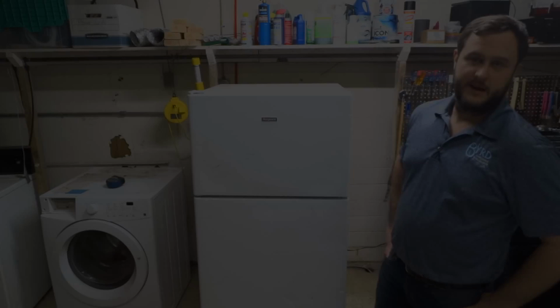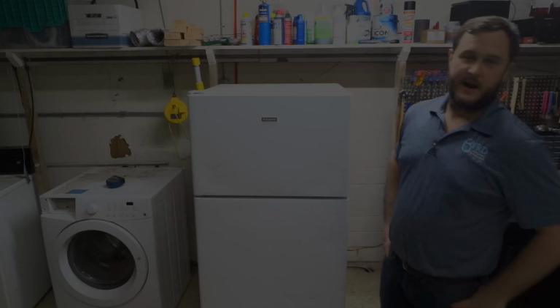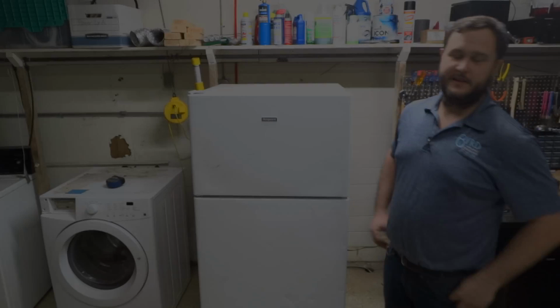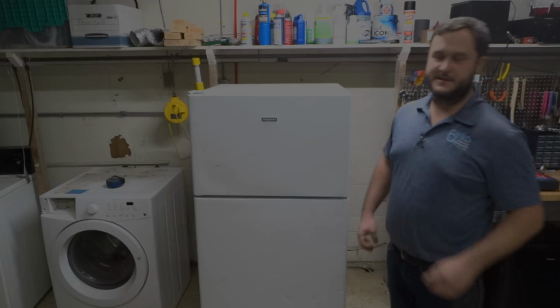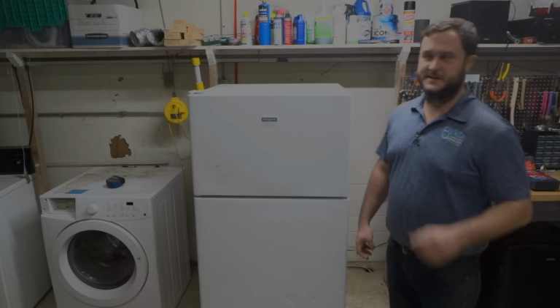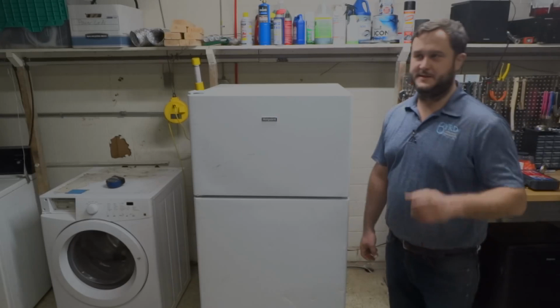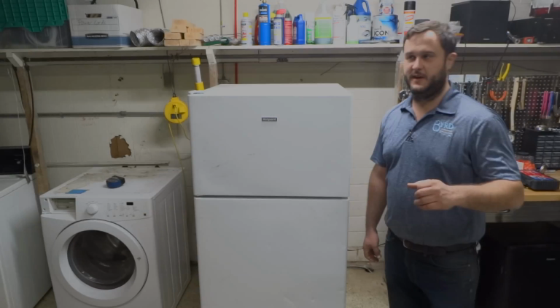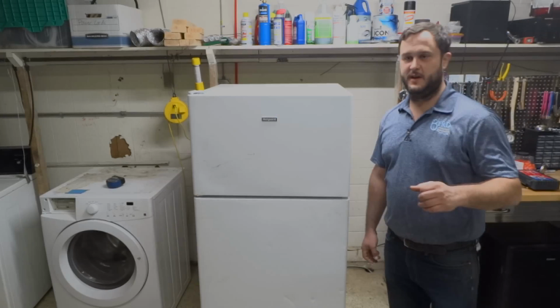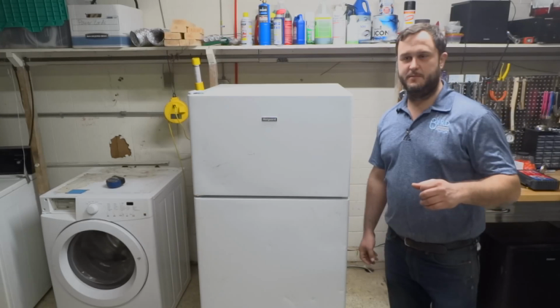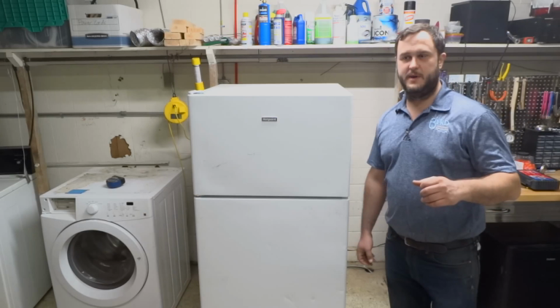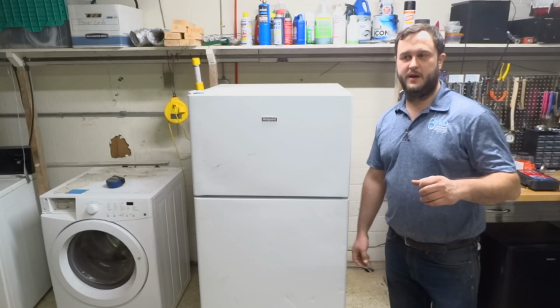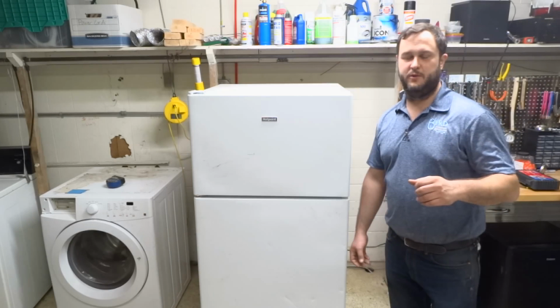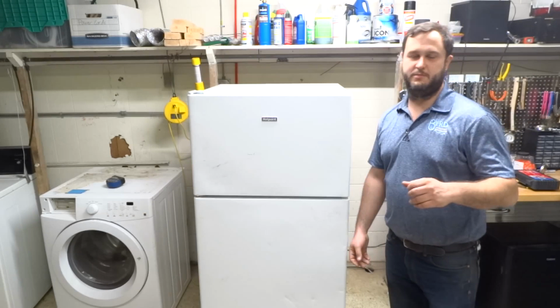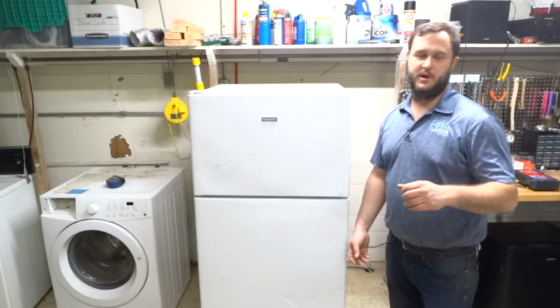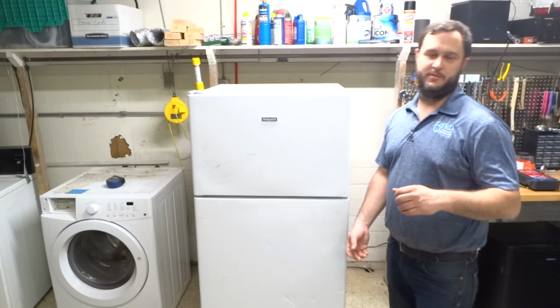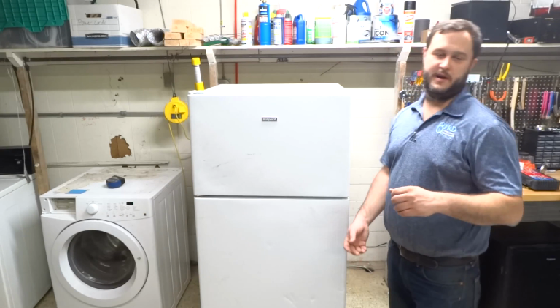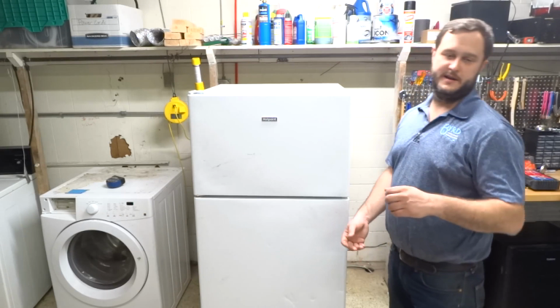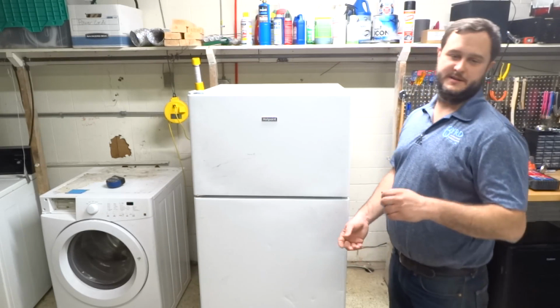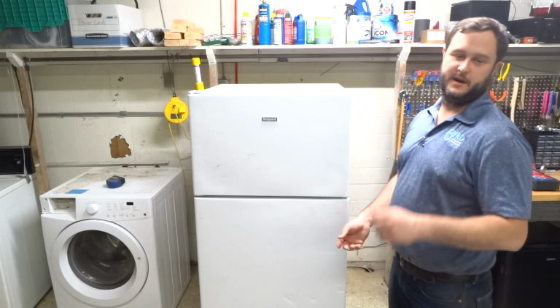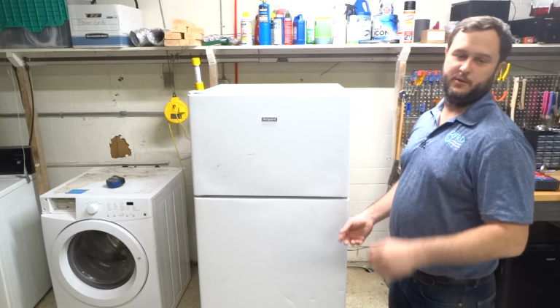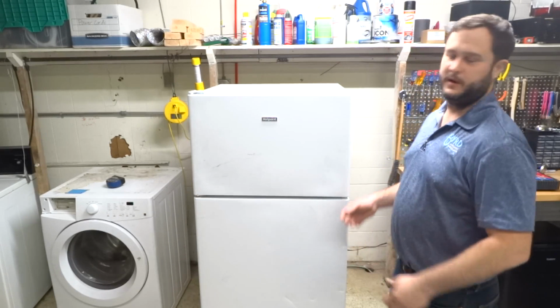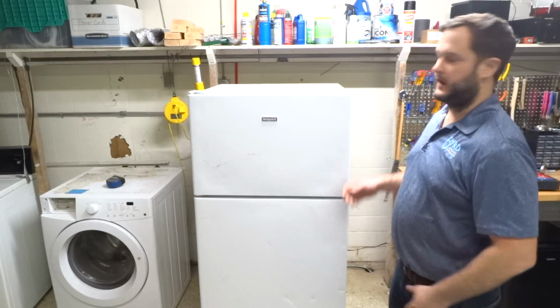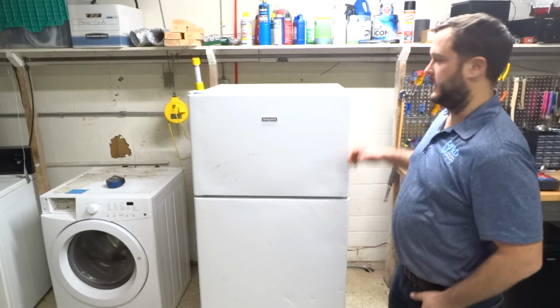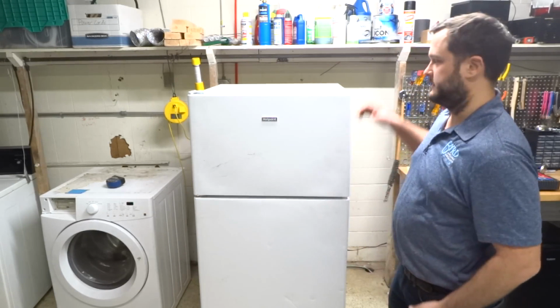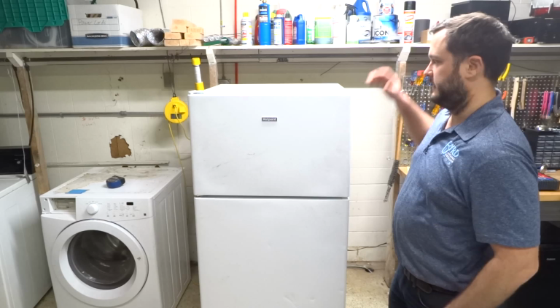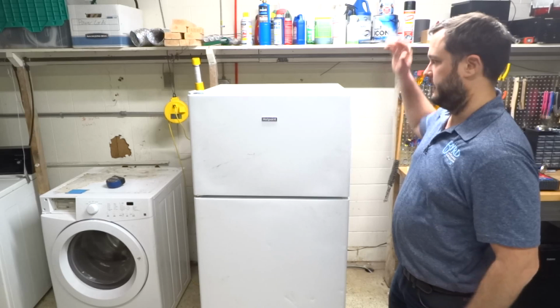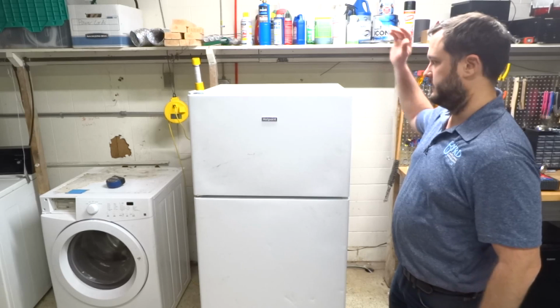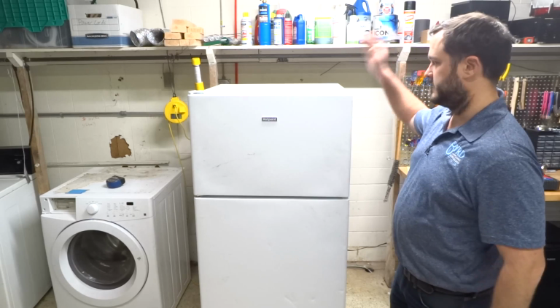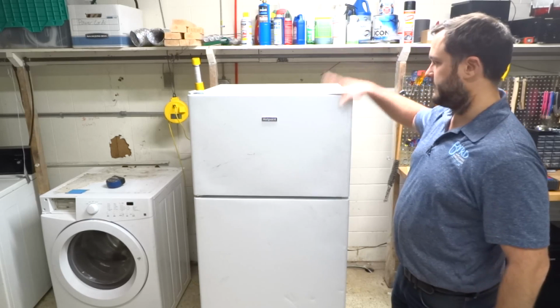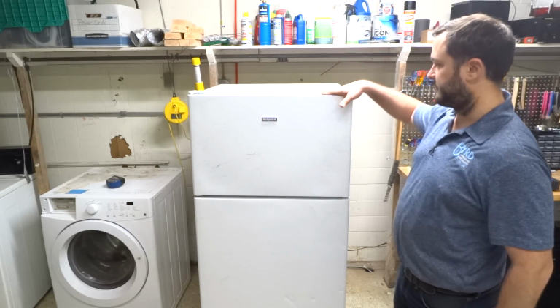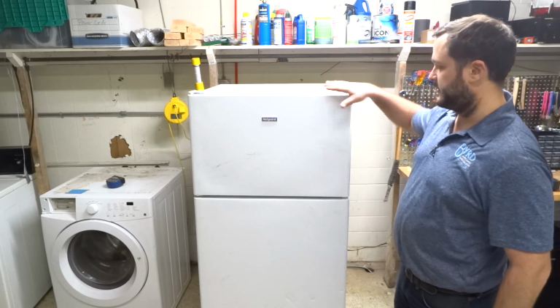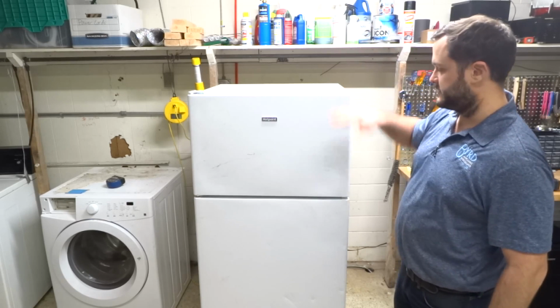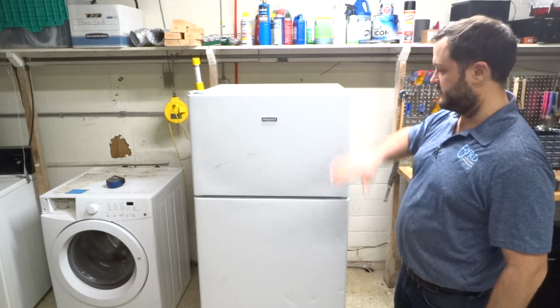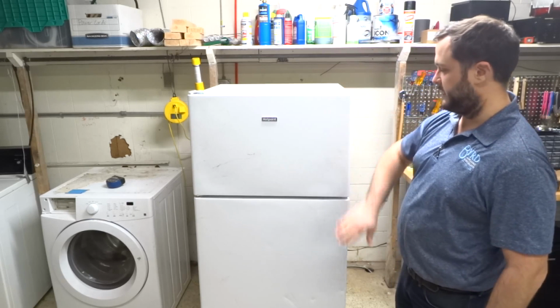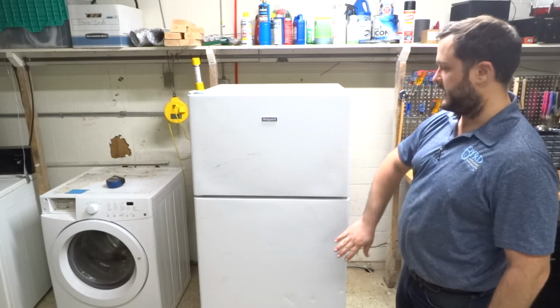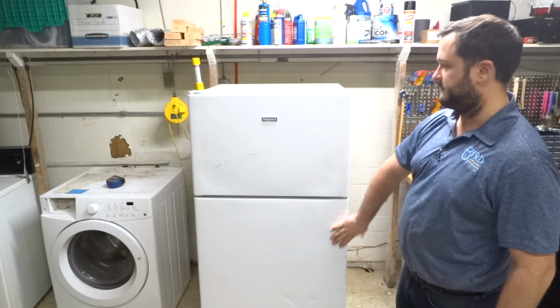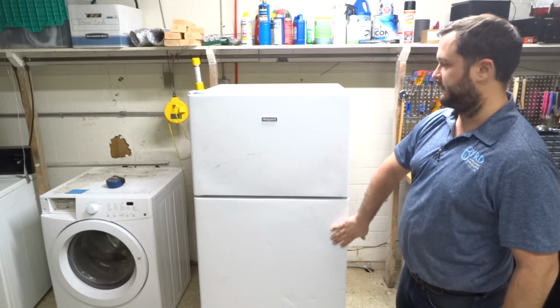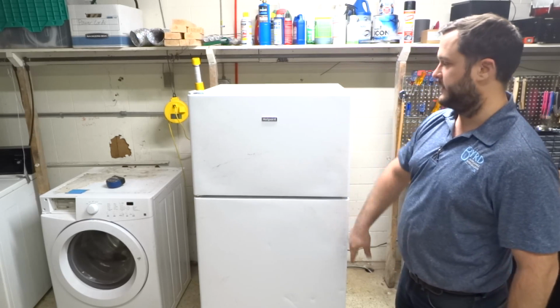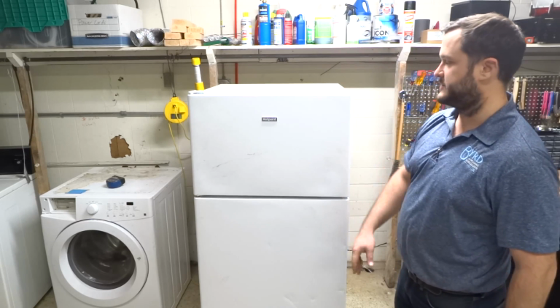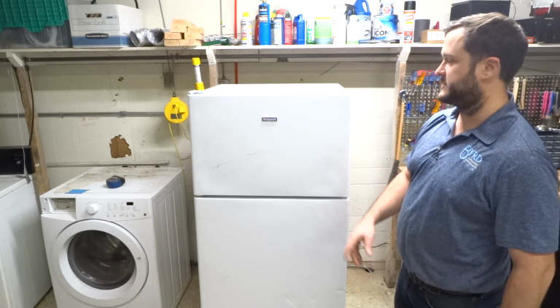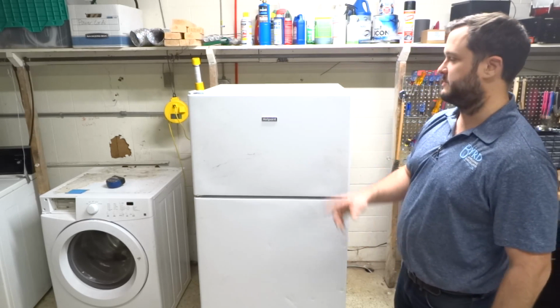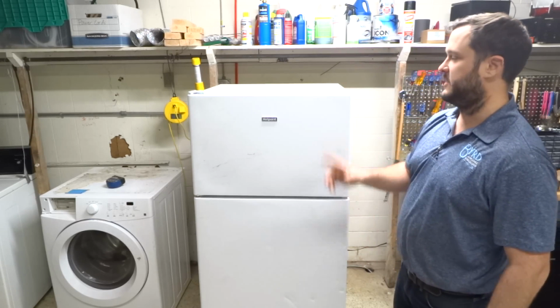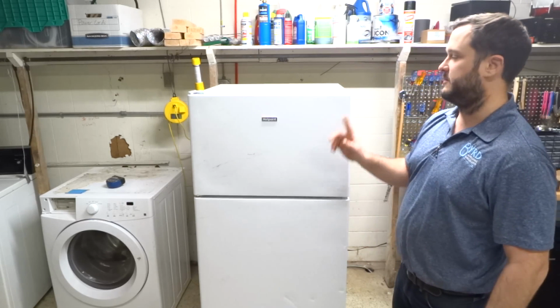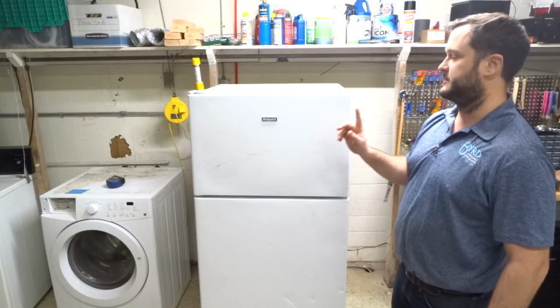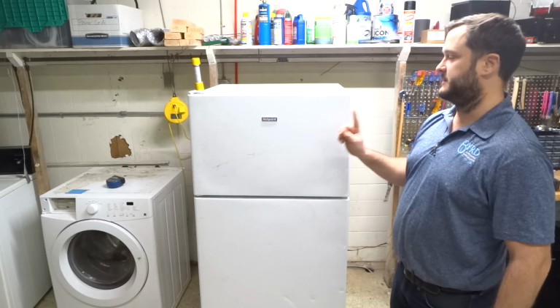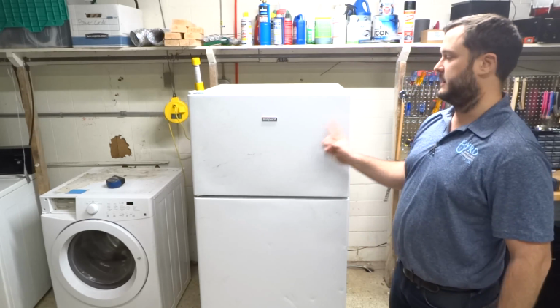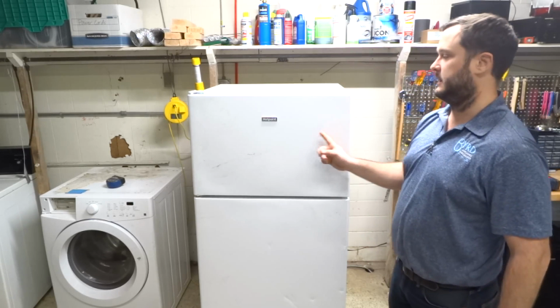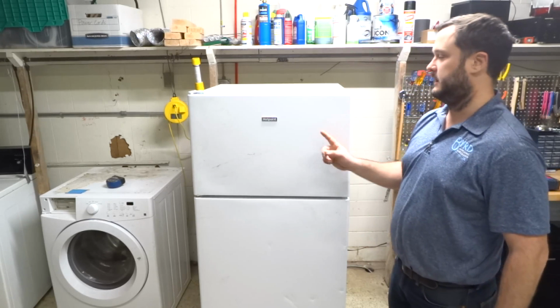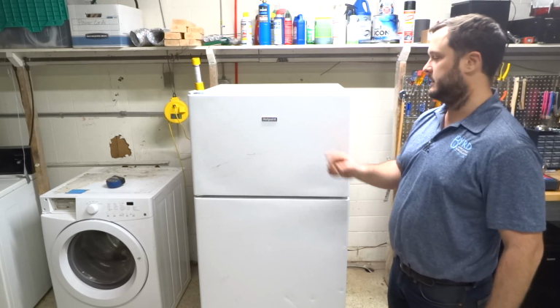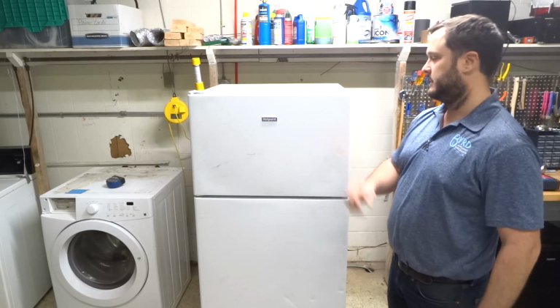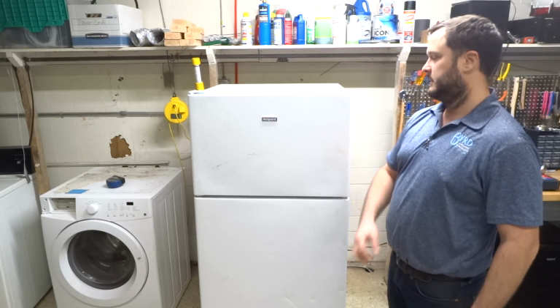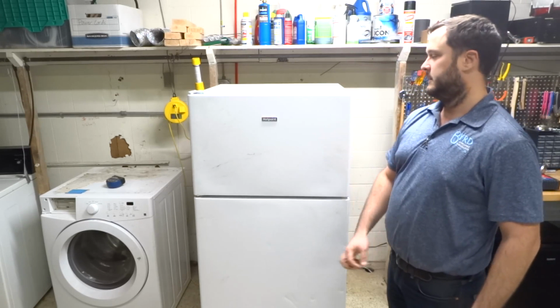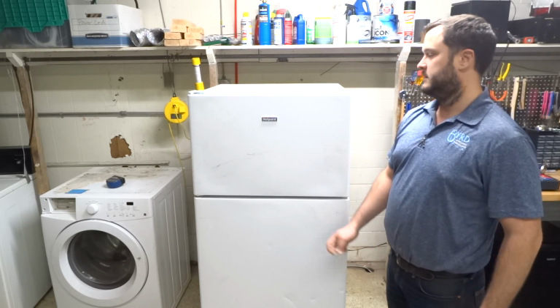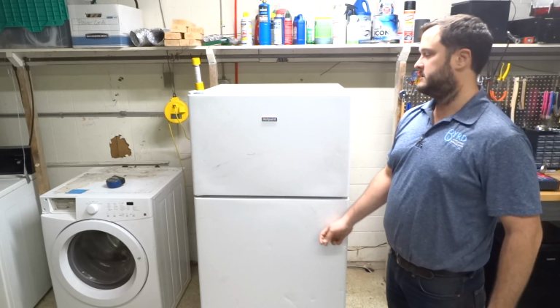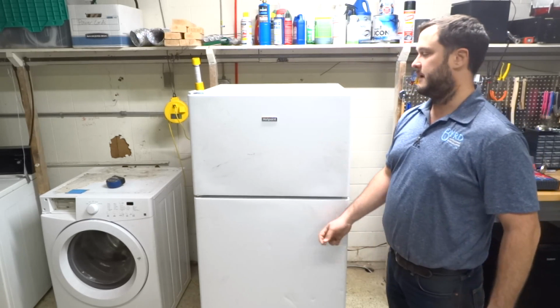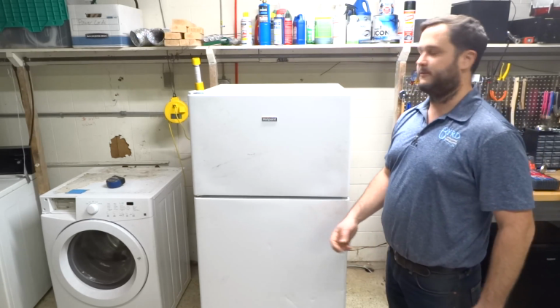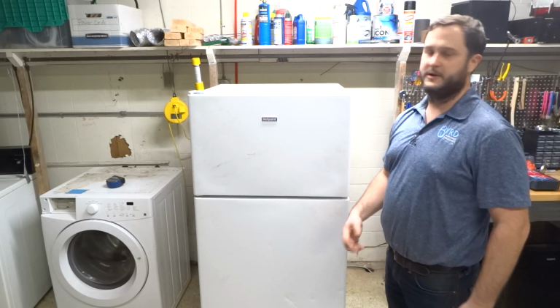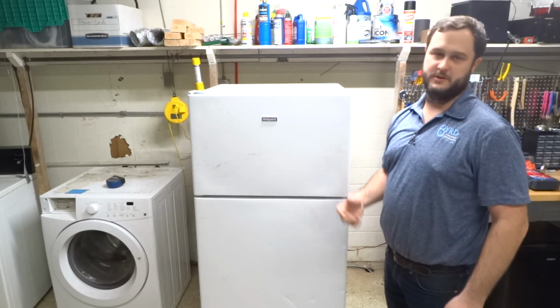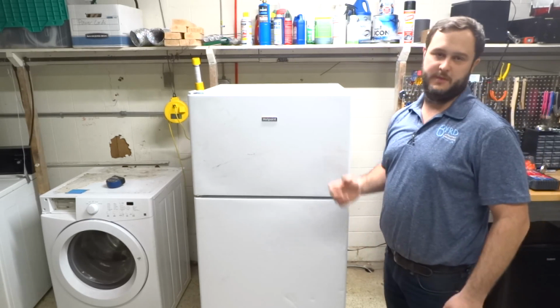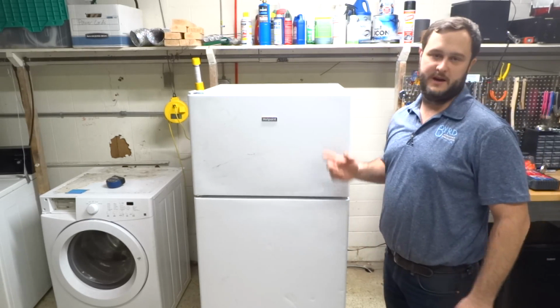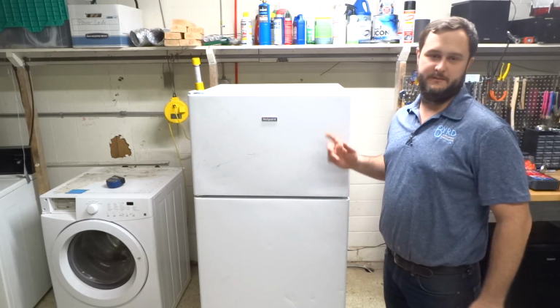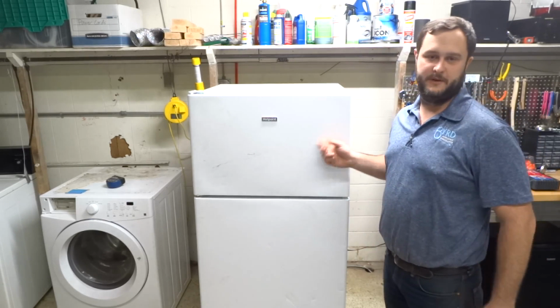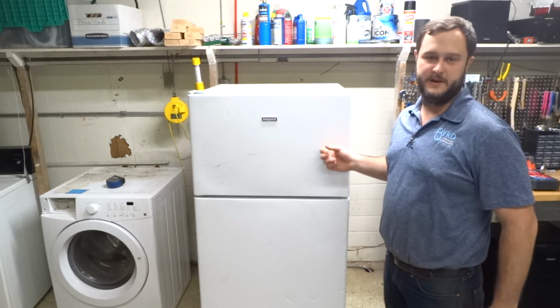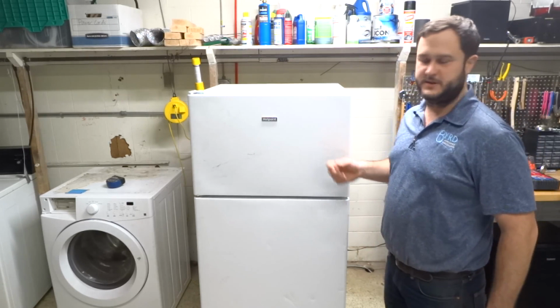Hi, this is Tim with Burt Appliance. Today we're looking at a top freezer, bottom fridge. This could be almost any top freezer, bottom fridge.